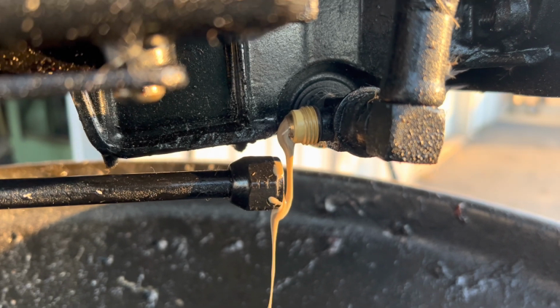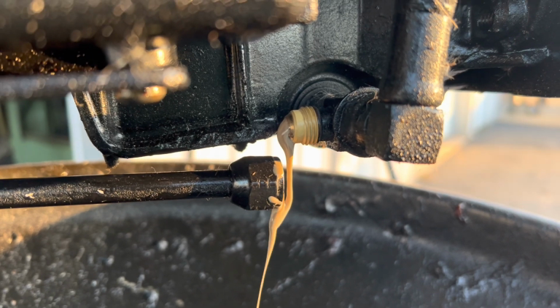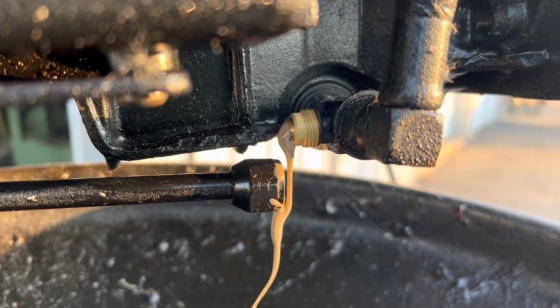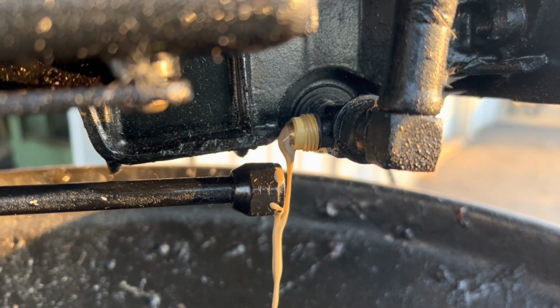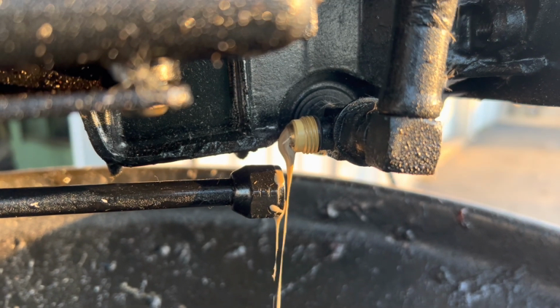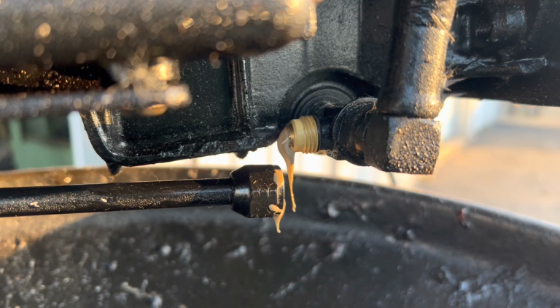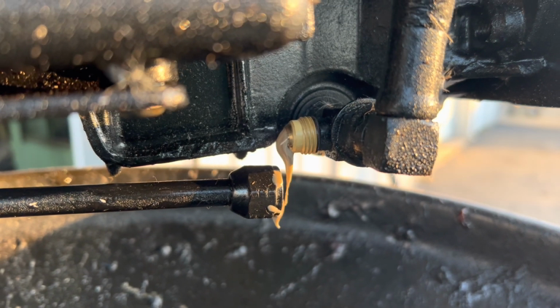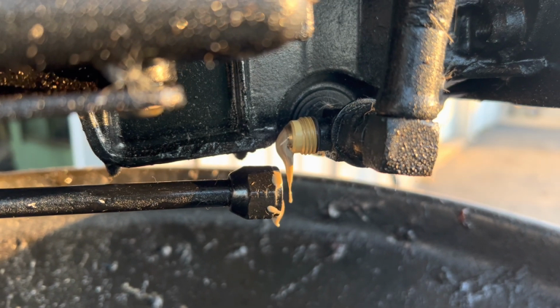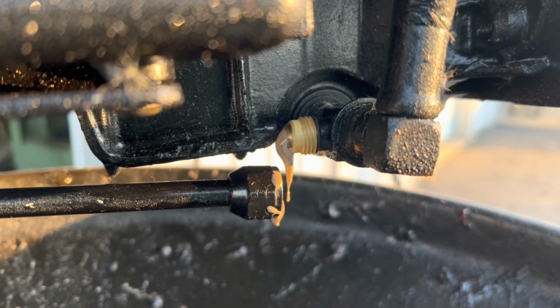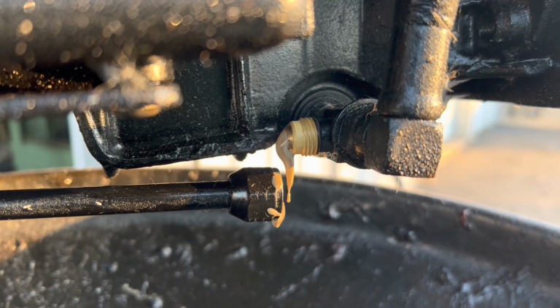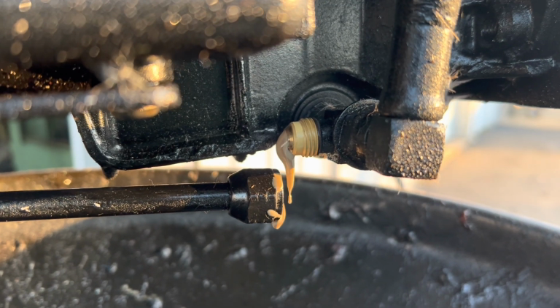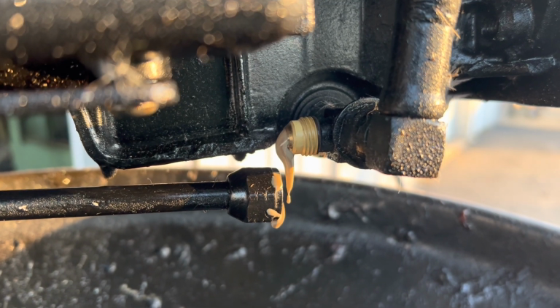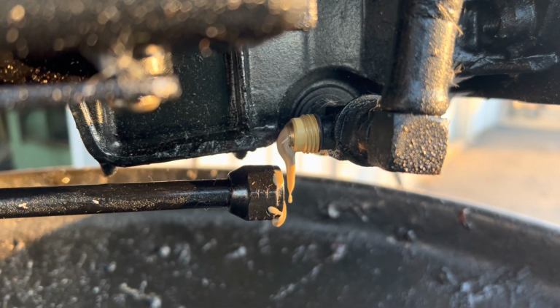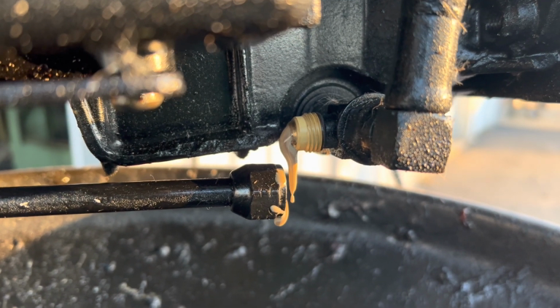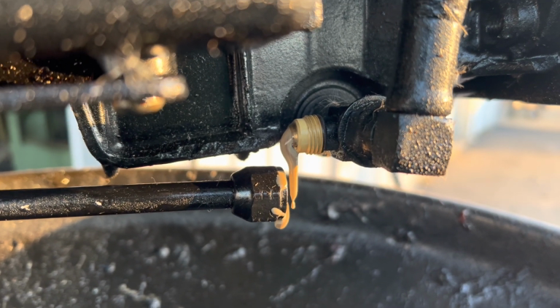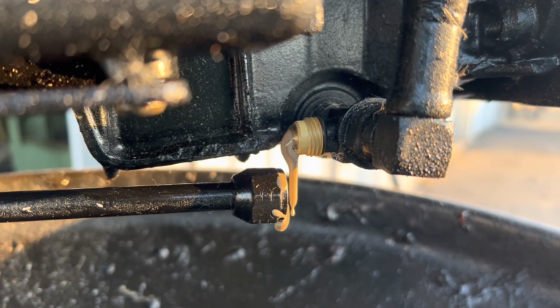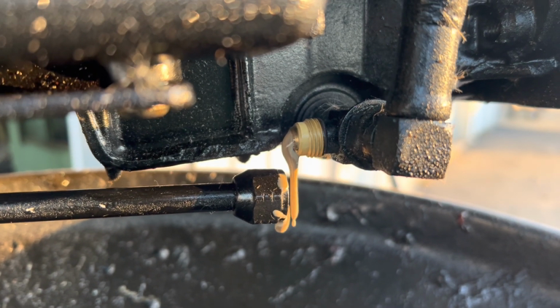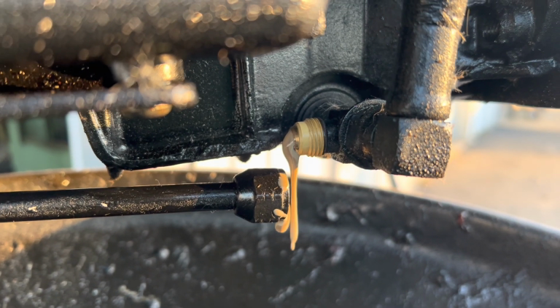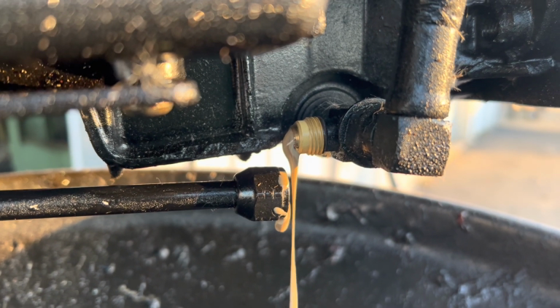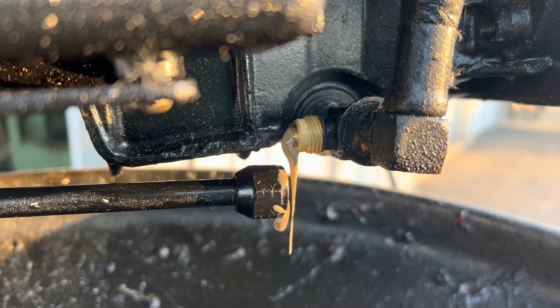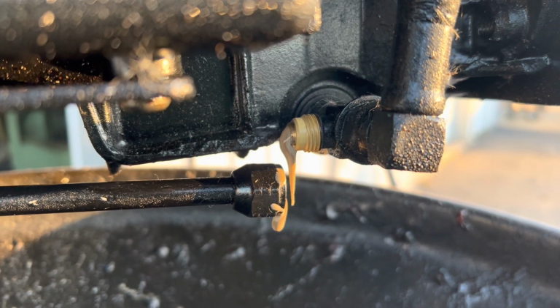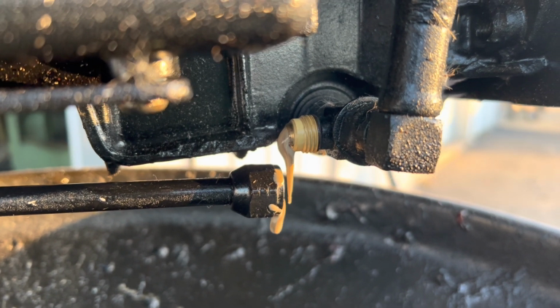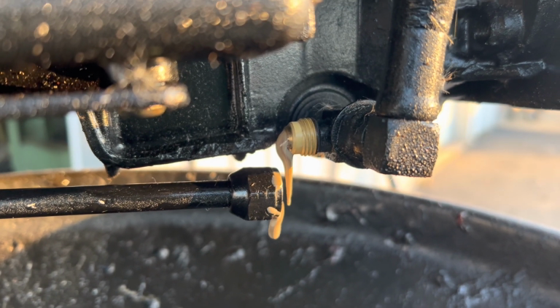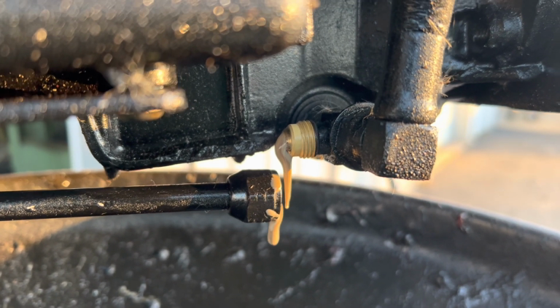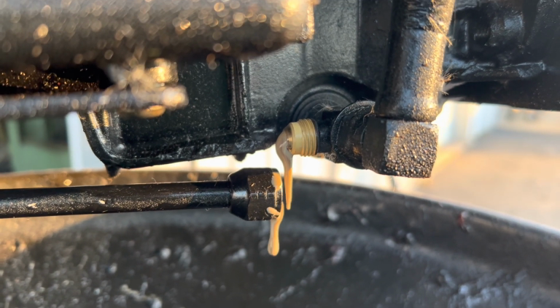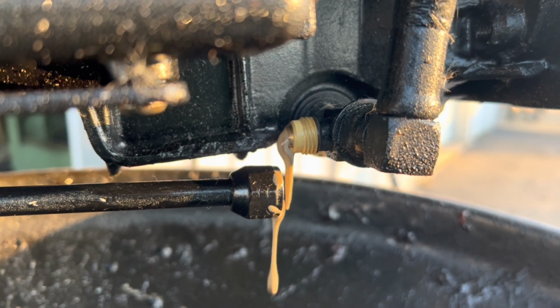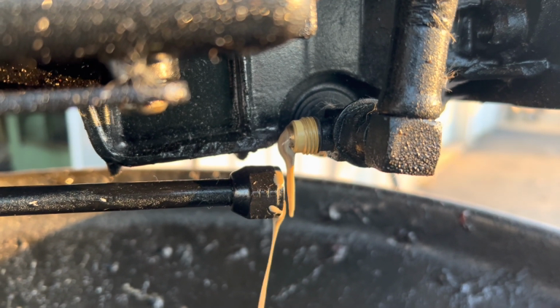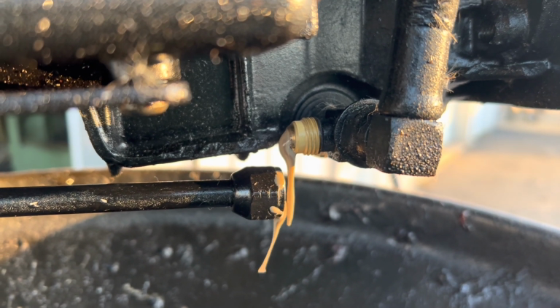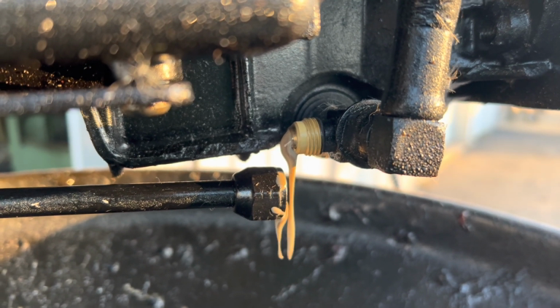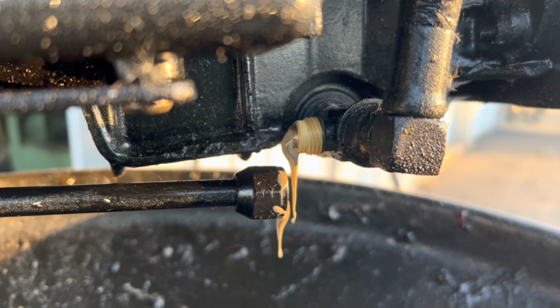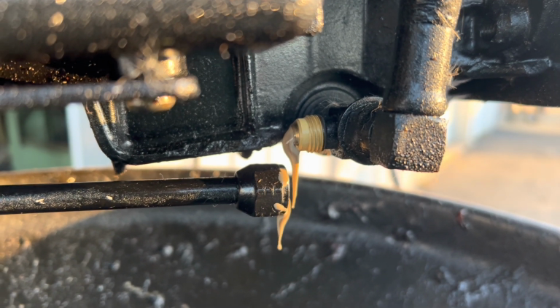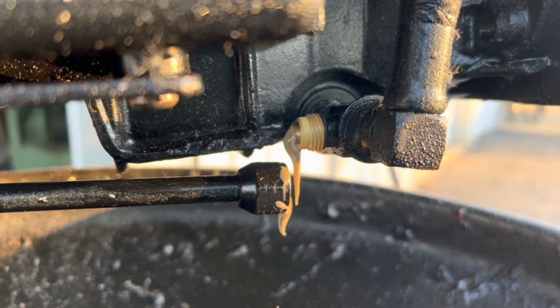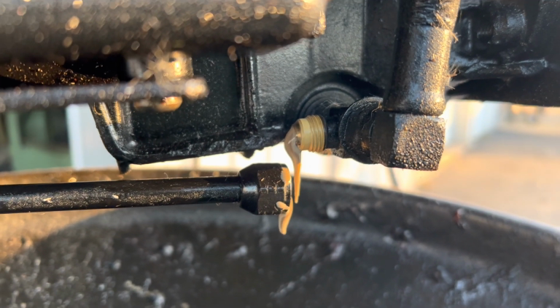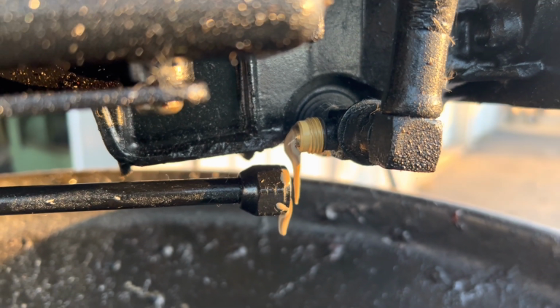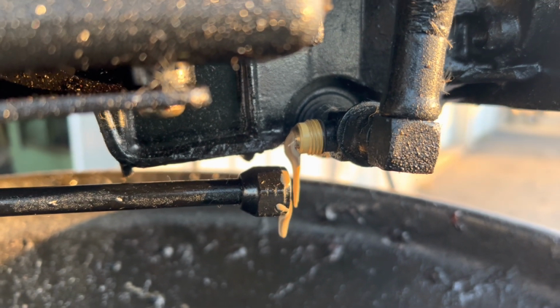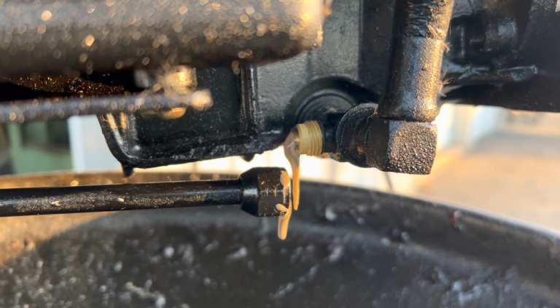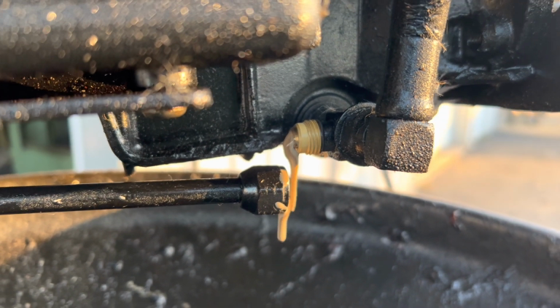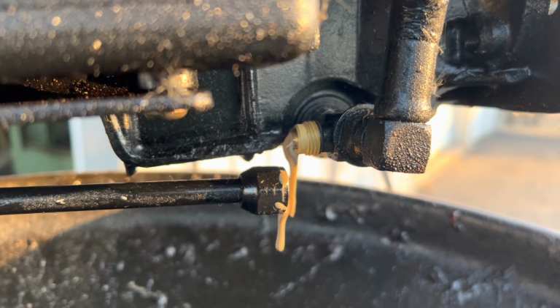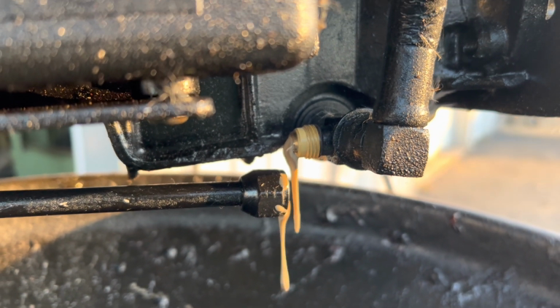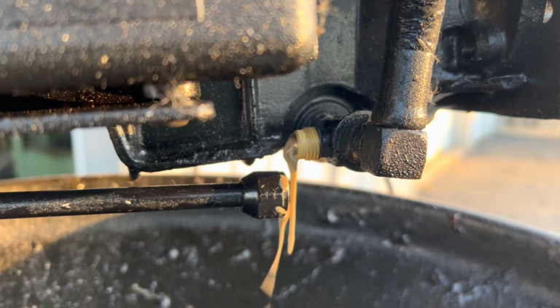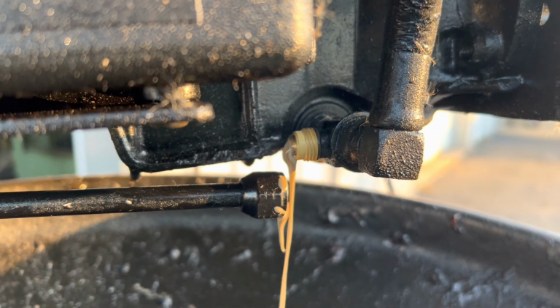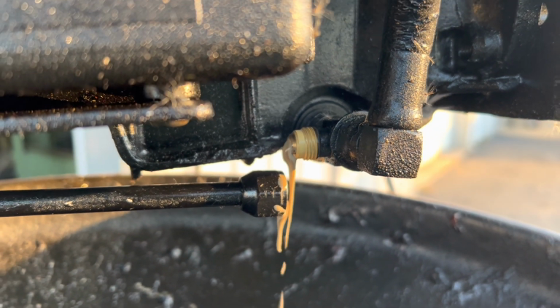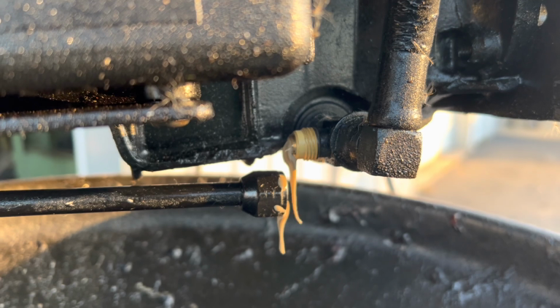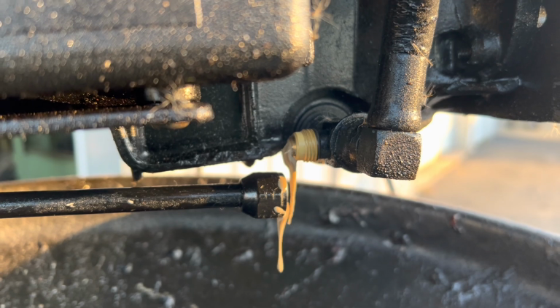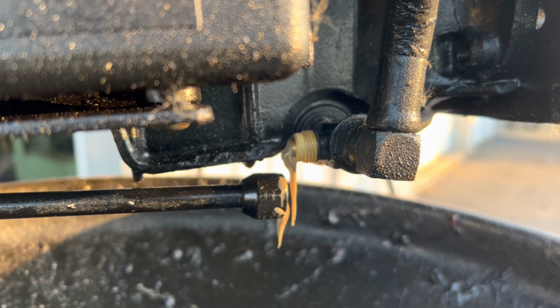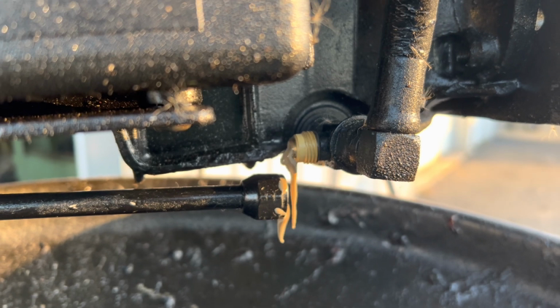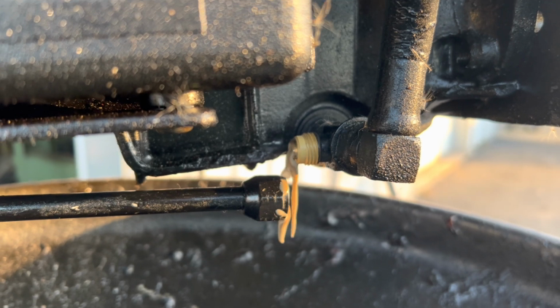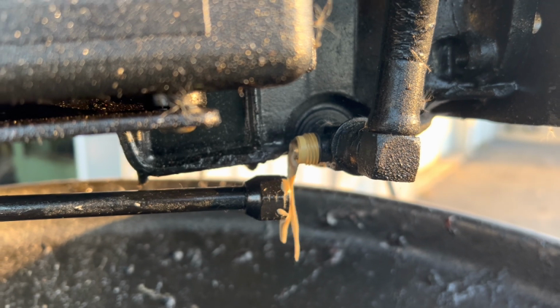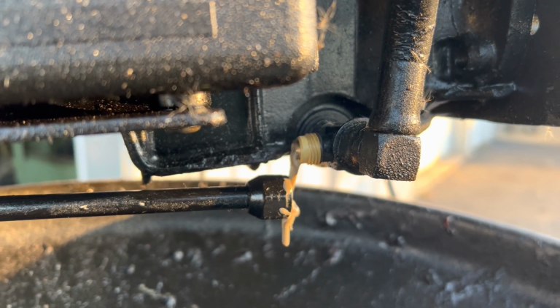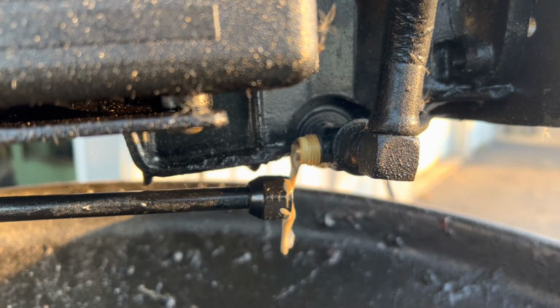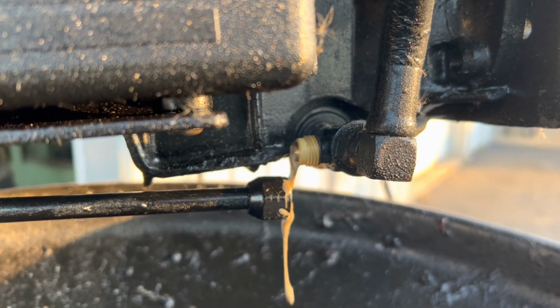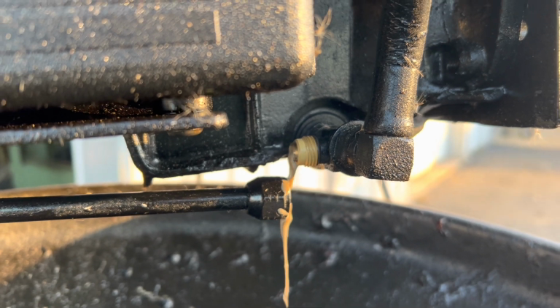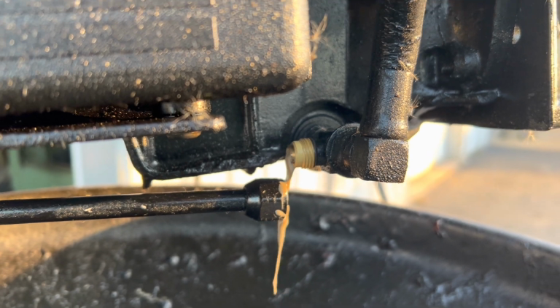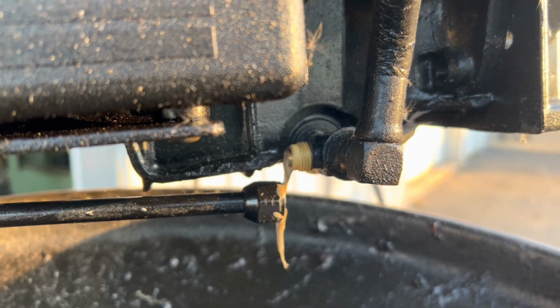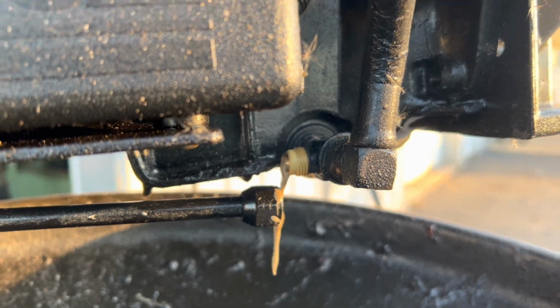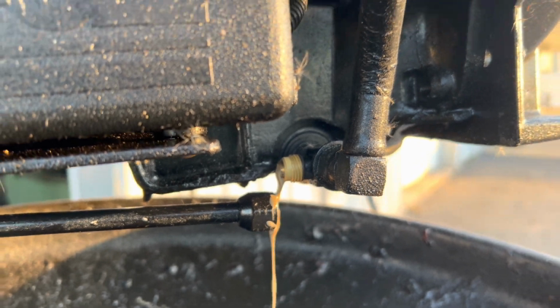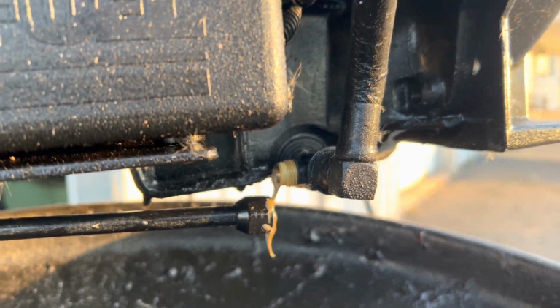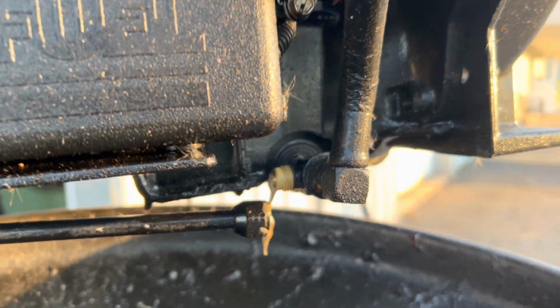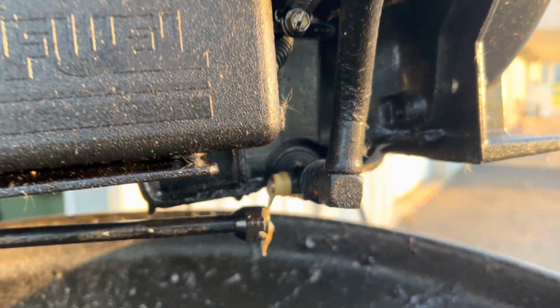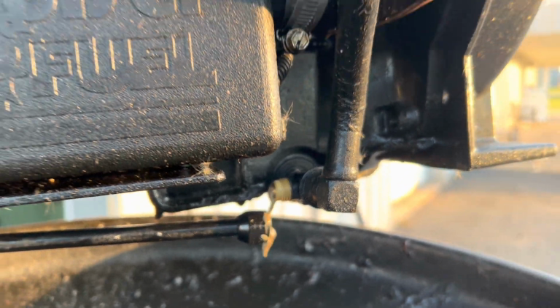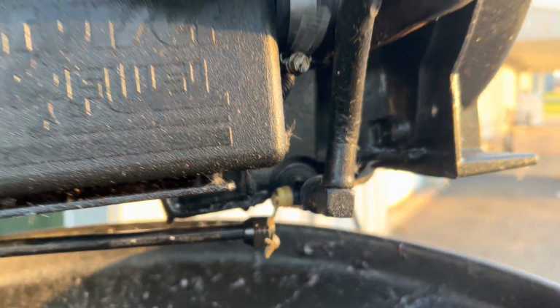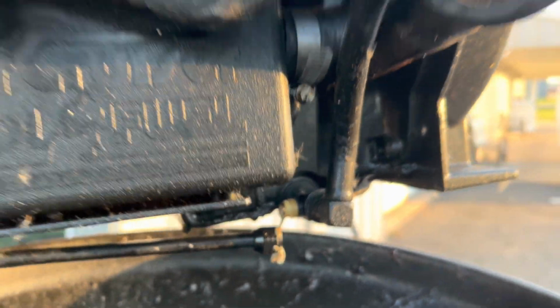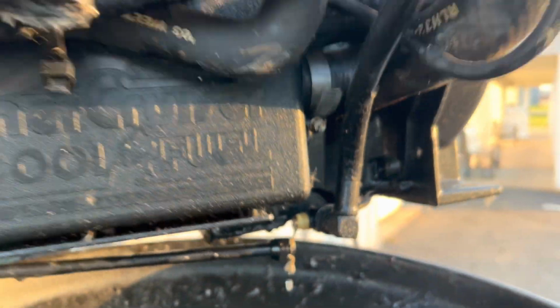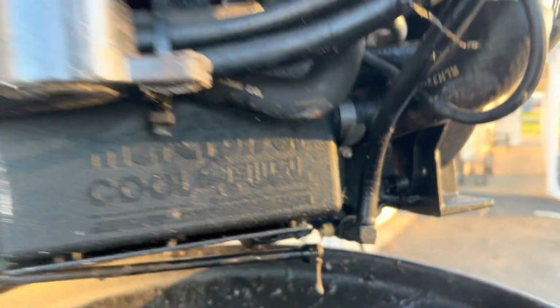You just gotta love this. That's the oil drain on this 4.3 Bravo.